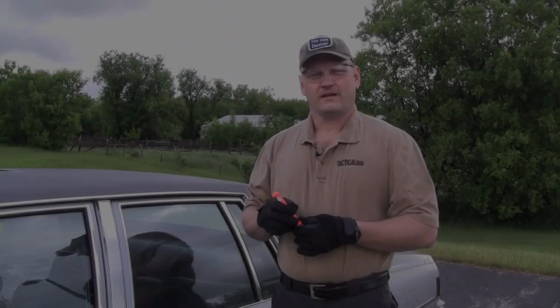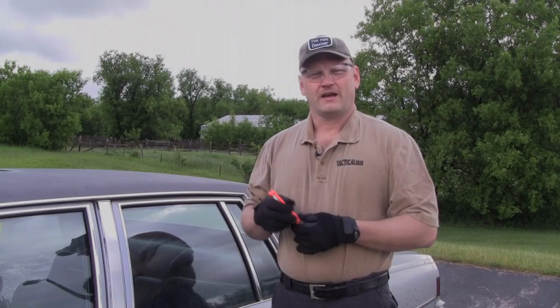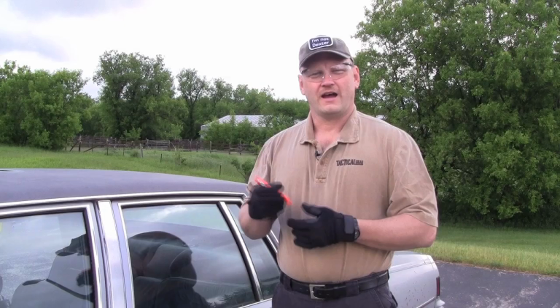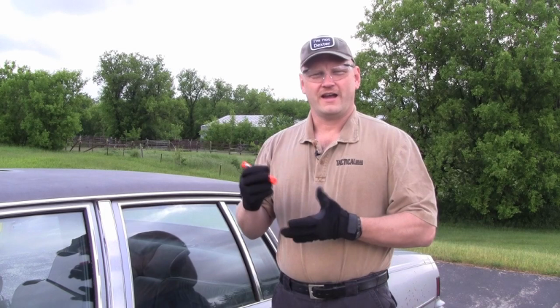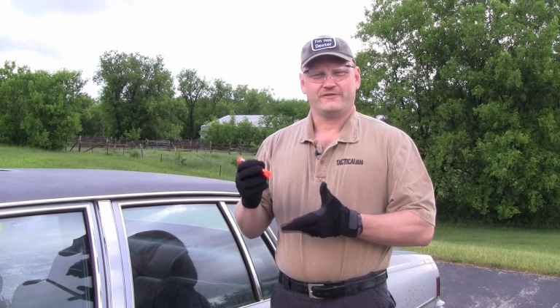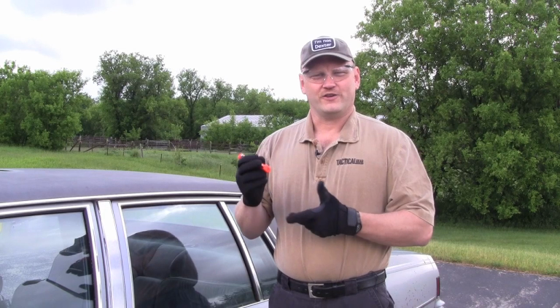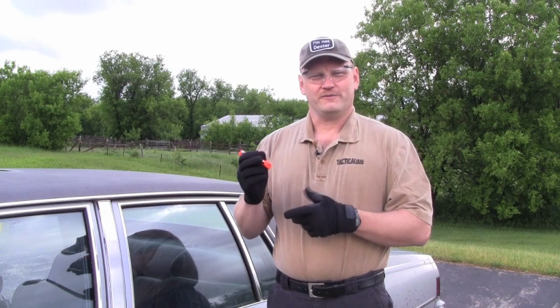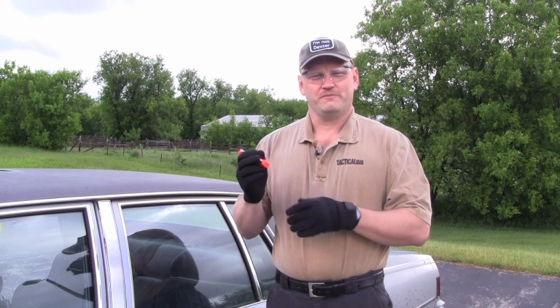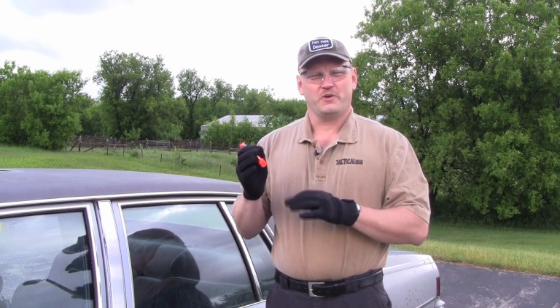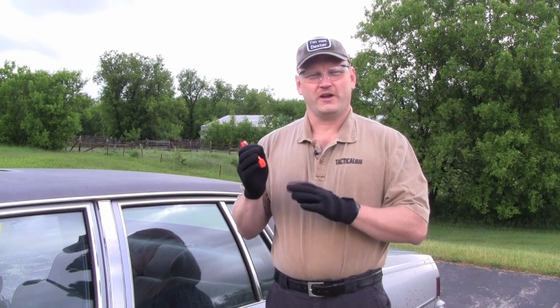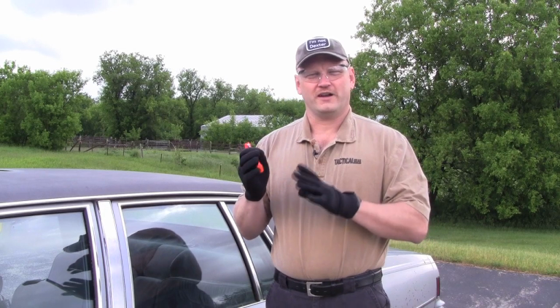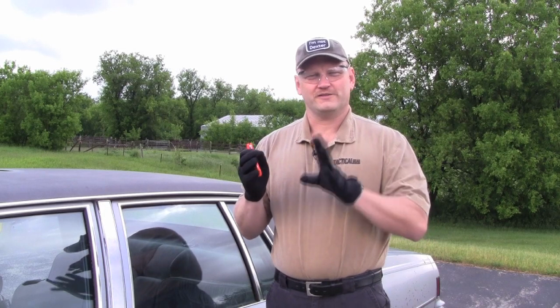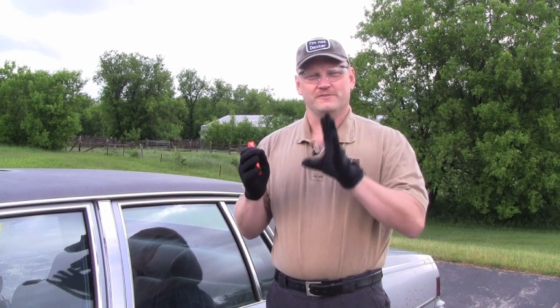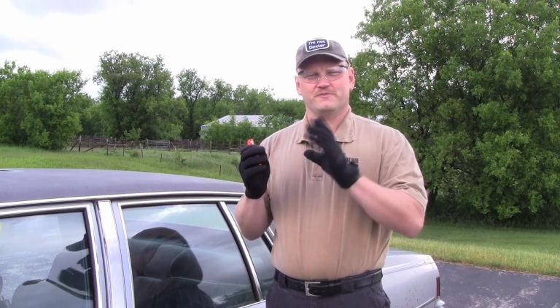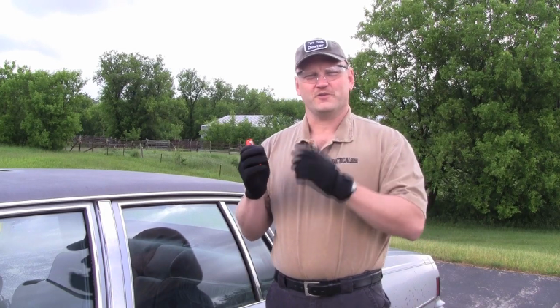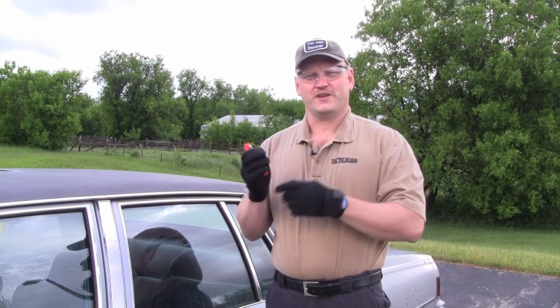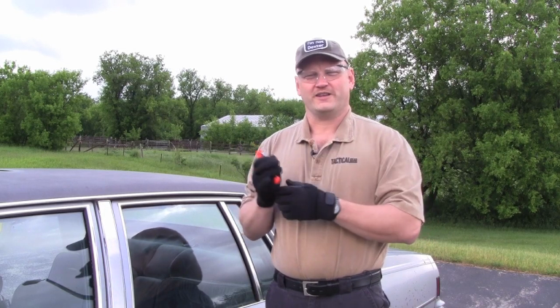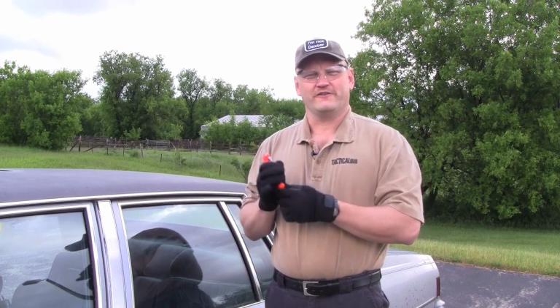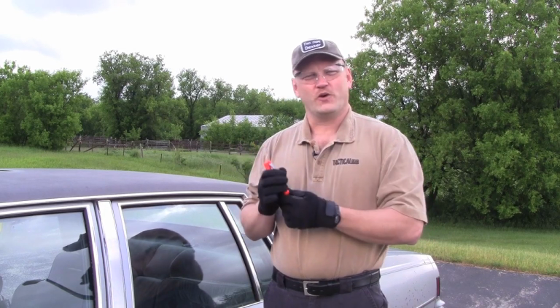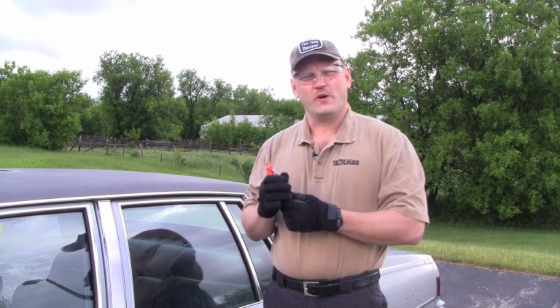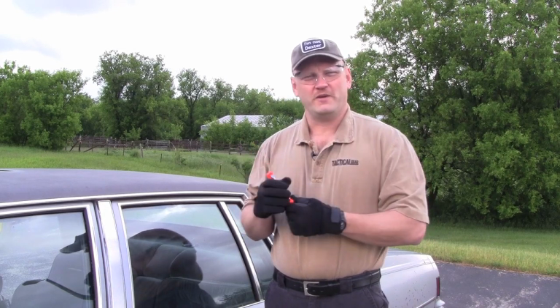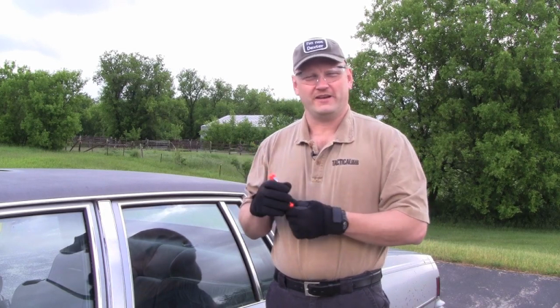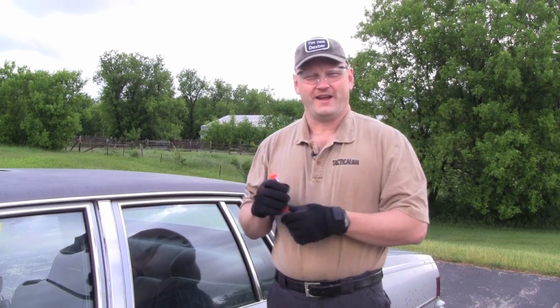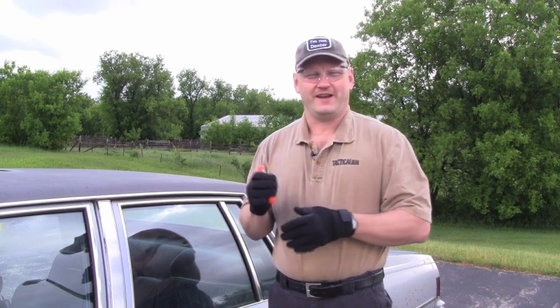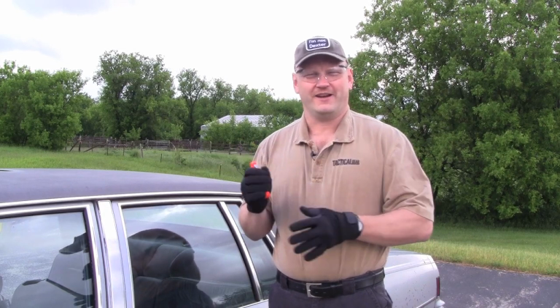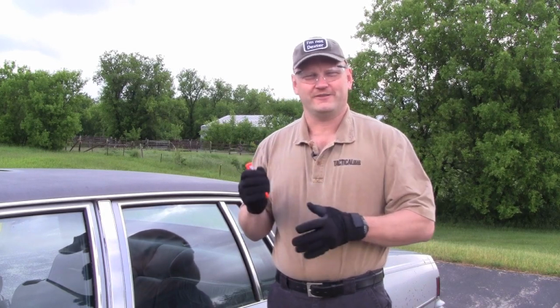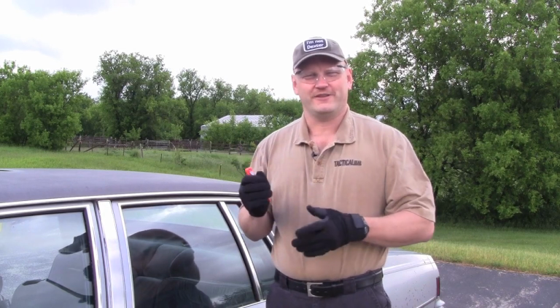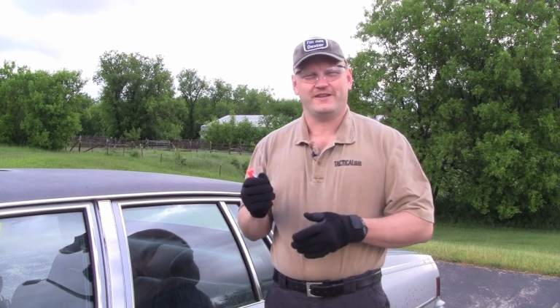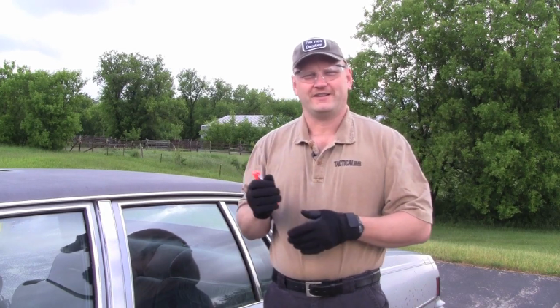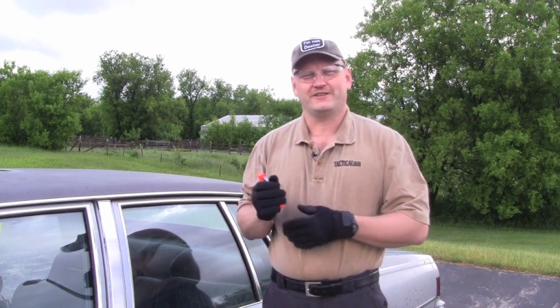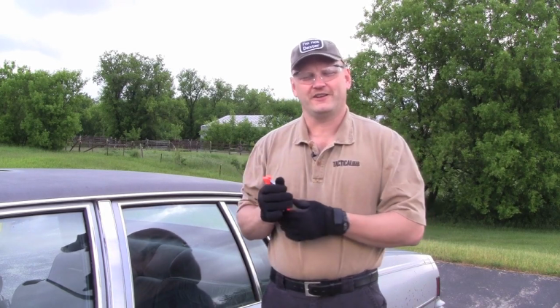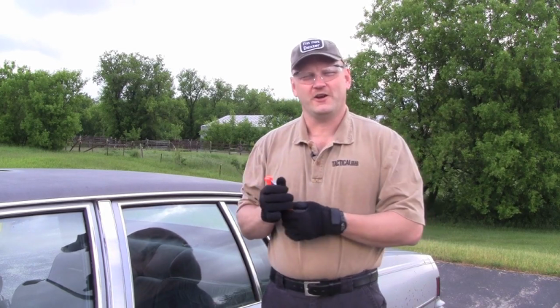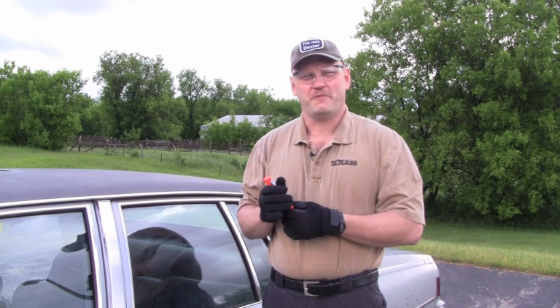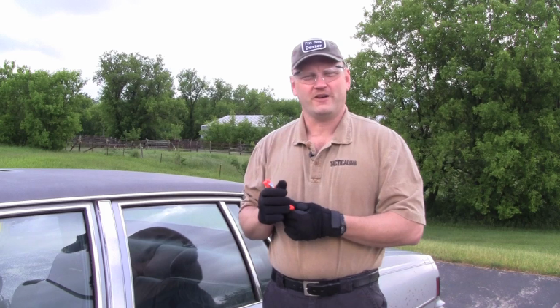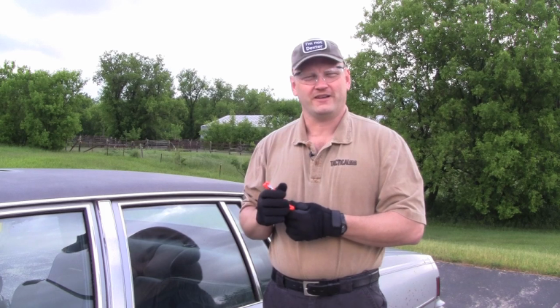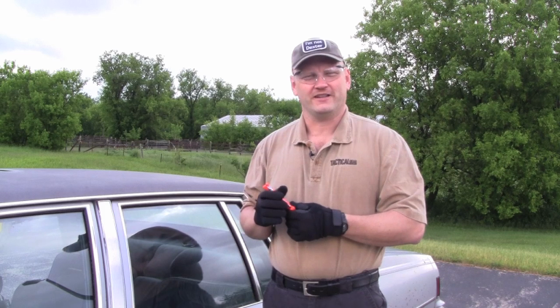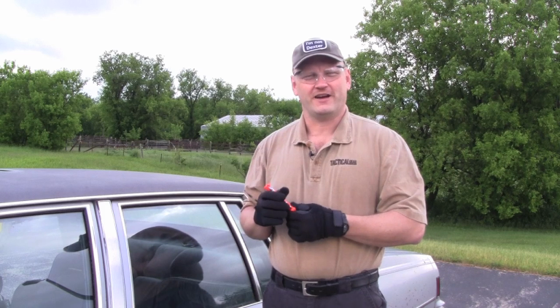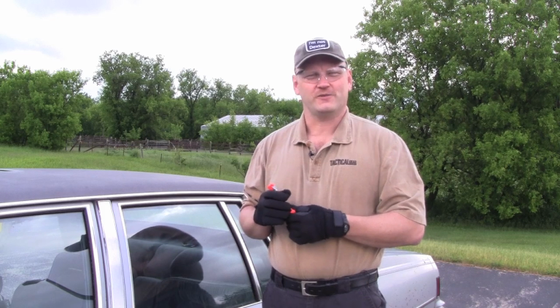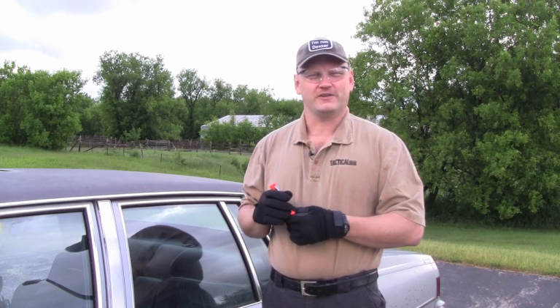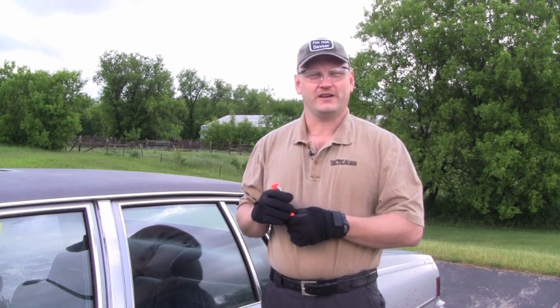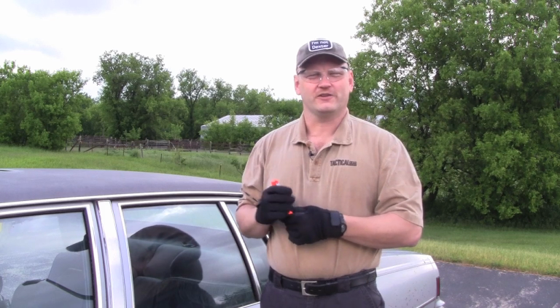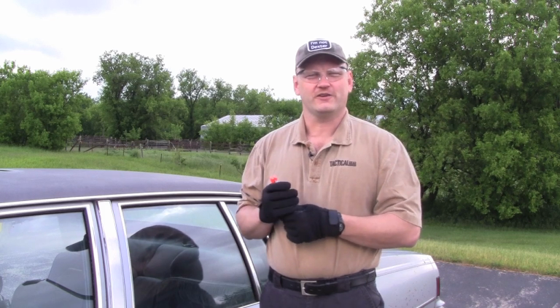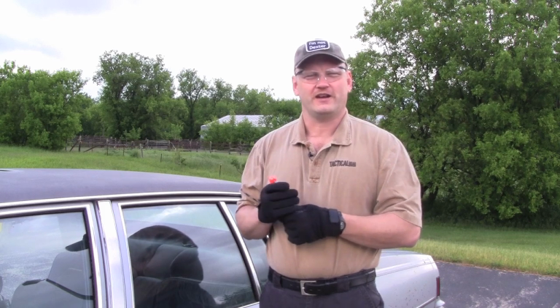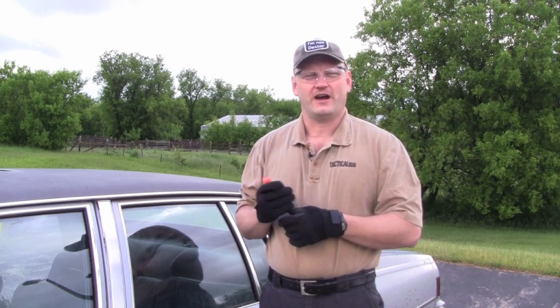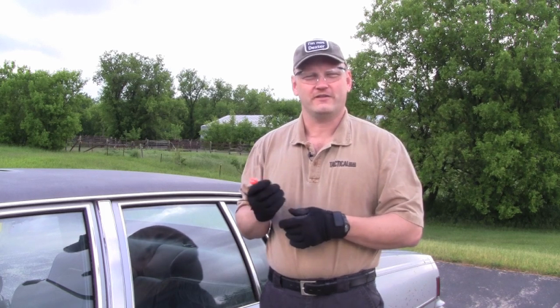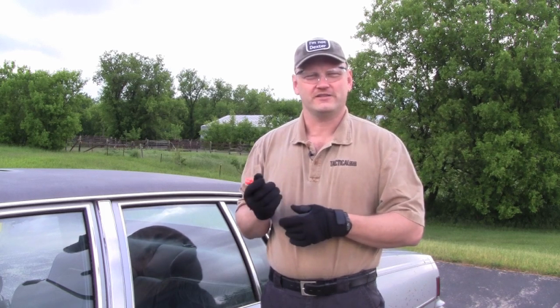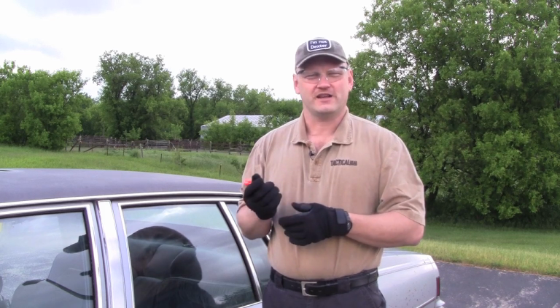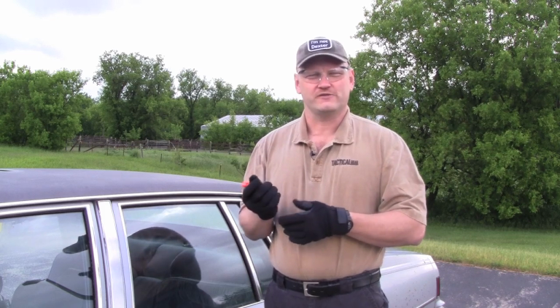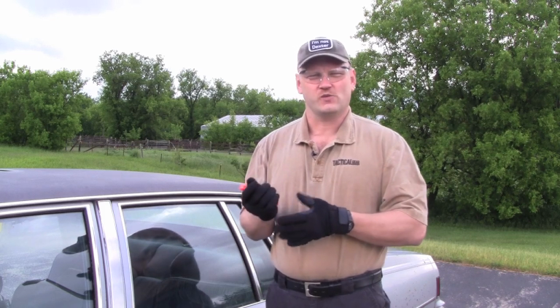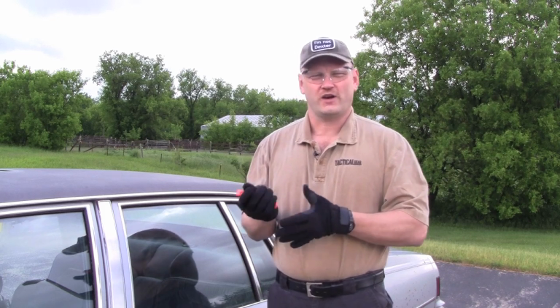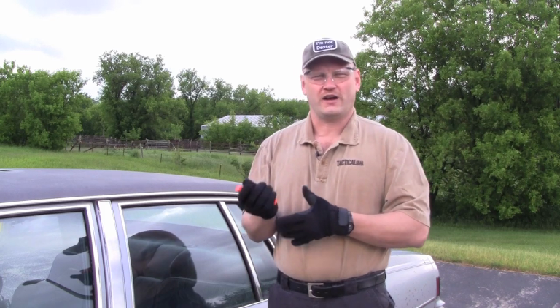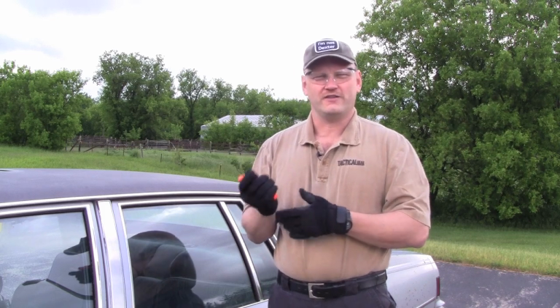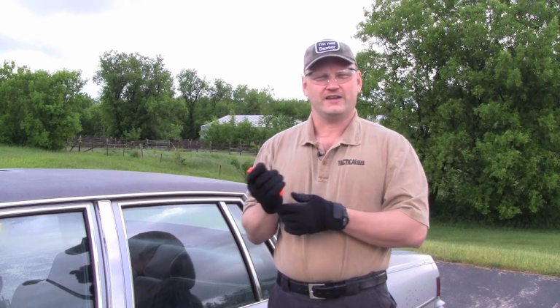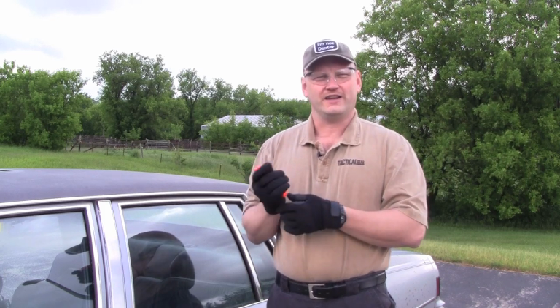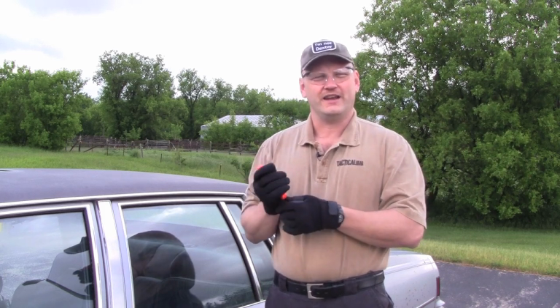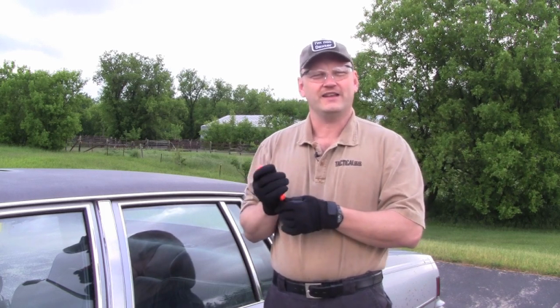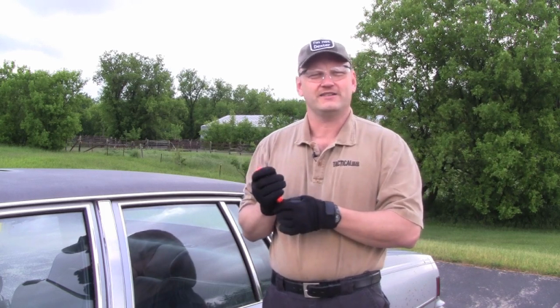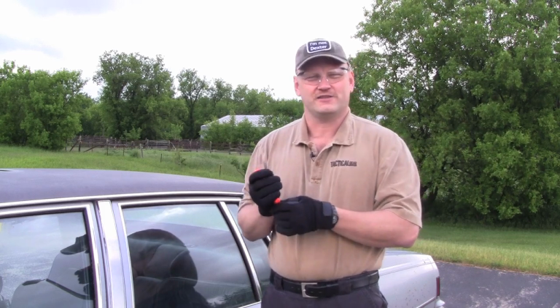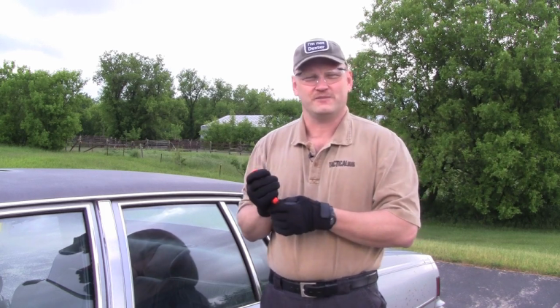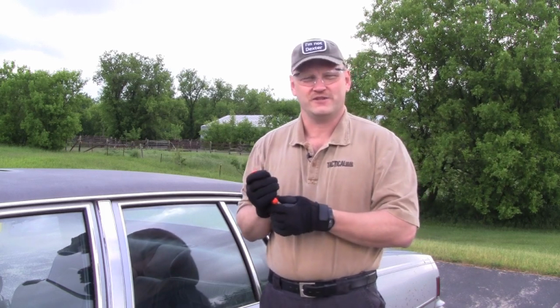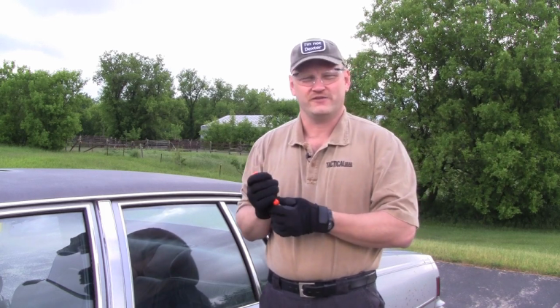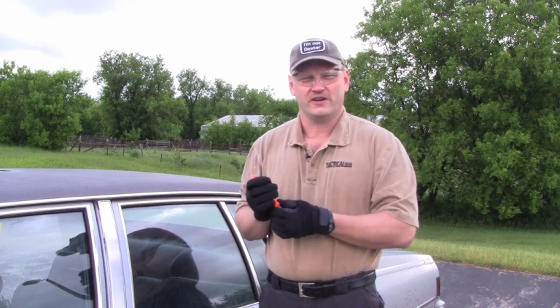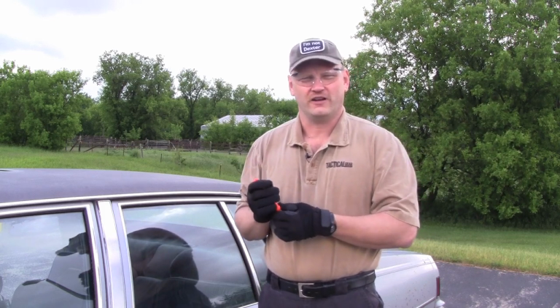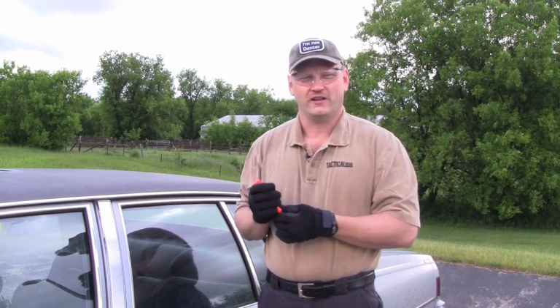After putting on some protective equipment and heading out to the Tactical Gear parking lot, we'll take a look at how these knives work and how you can get into somebody's vehicle.